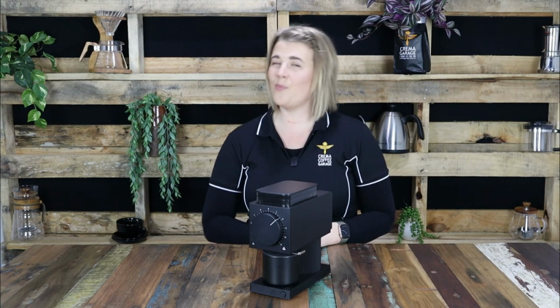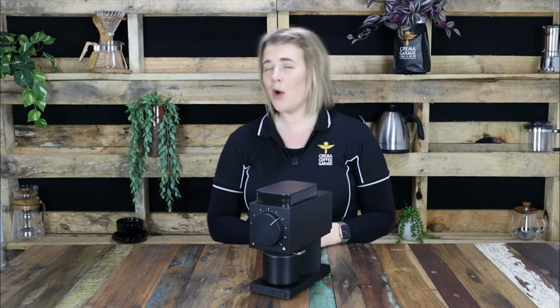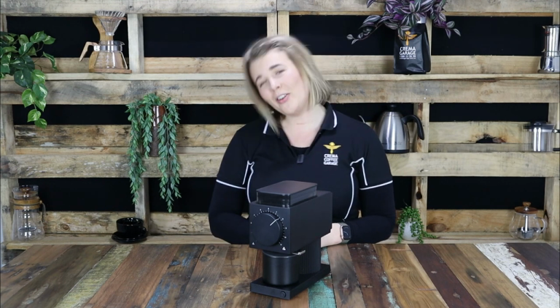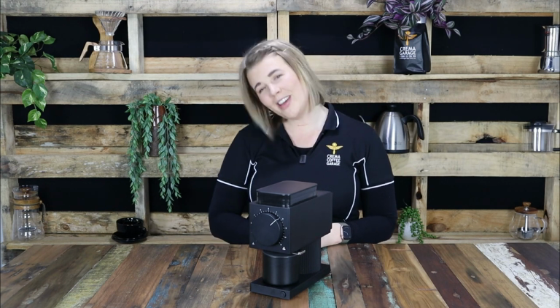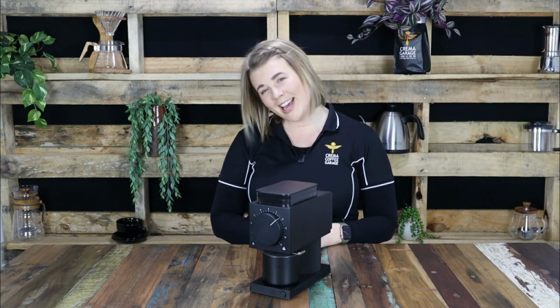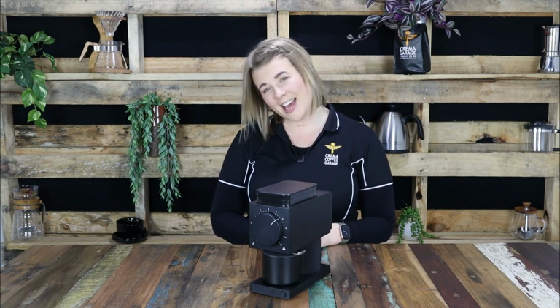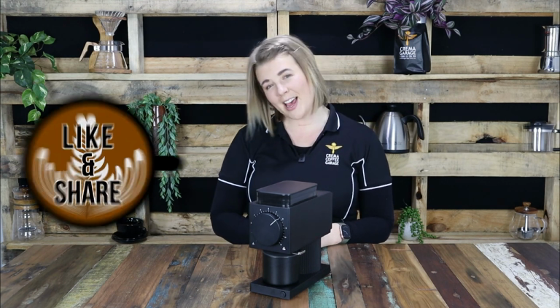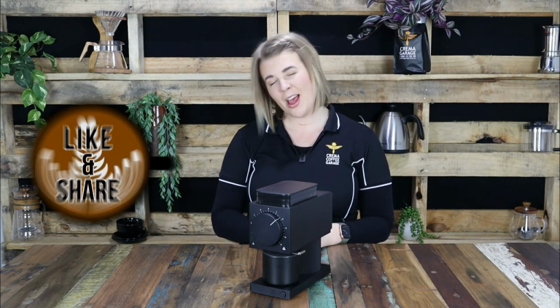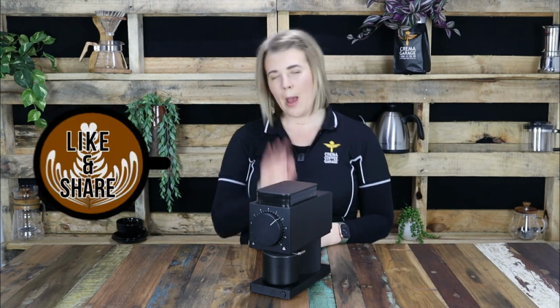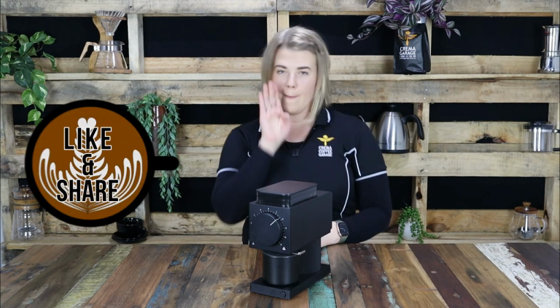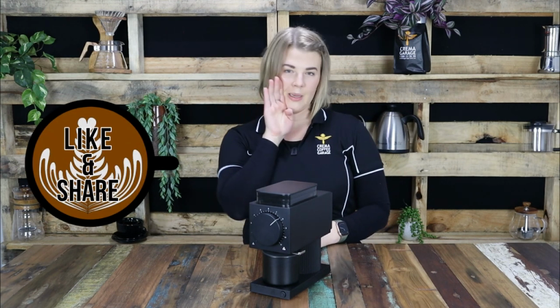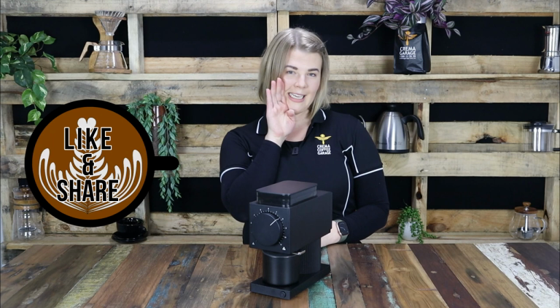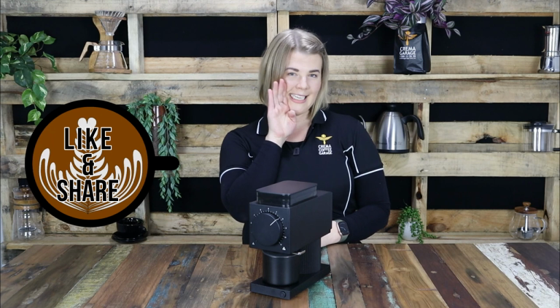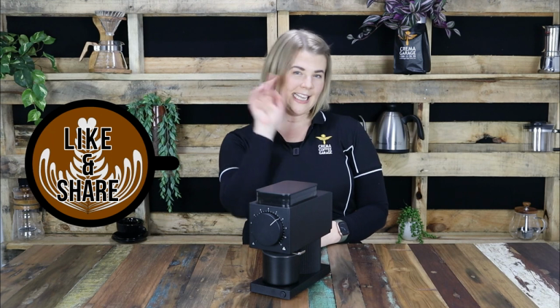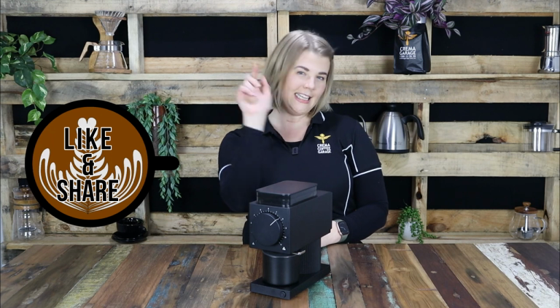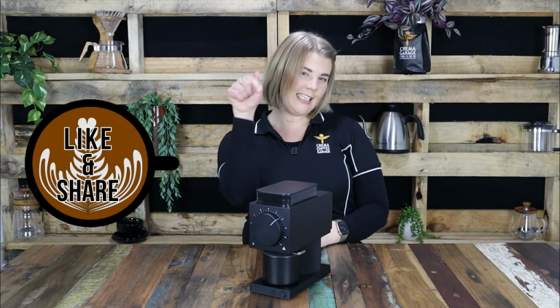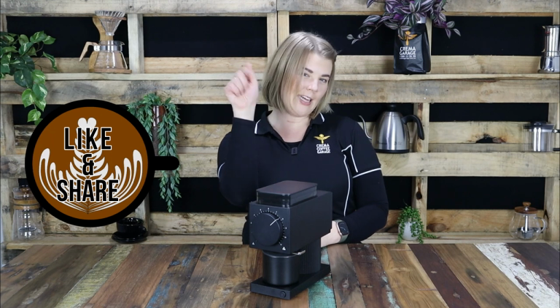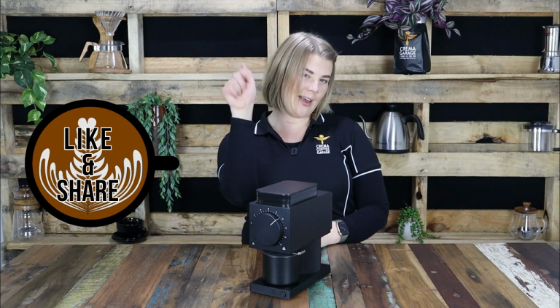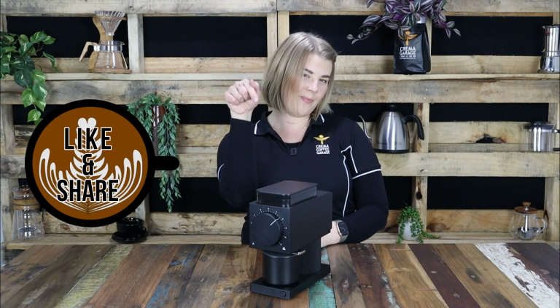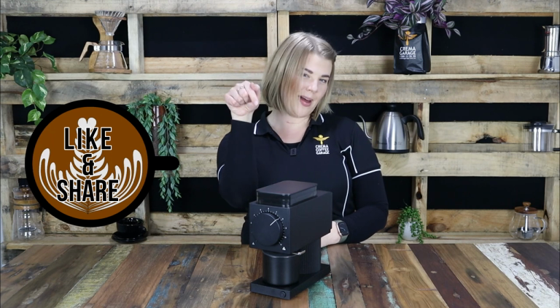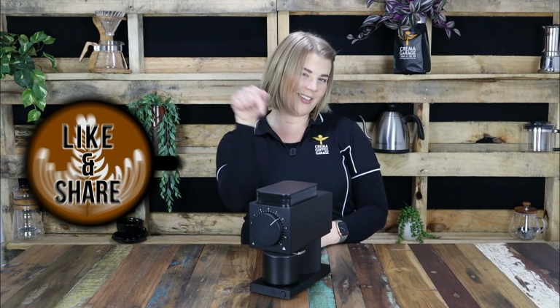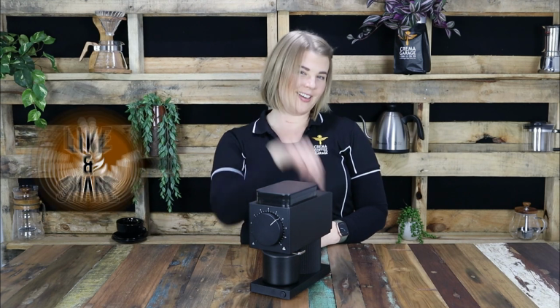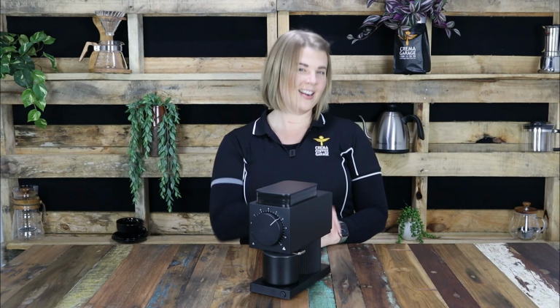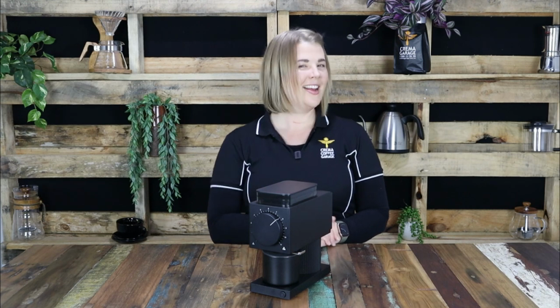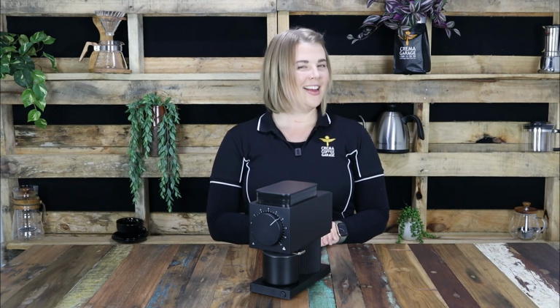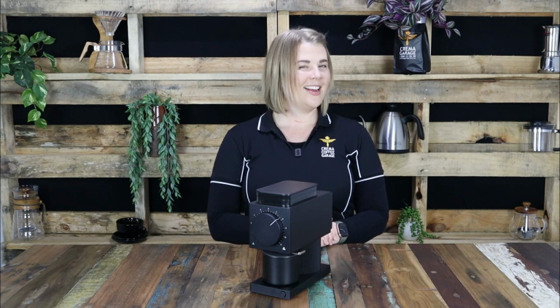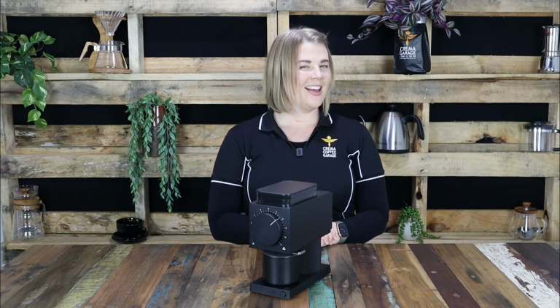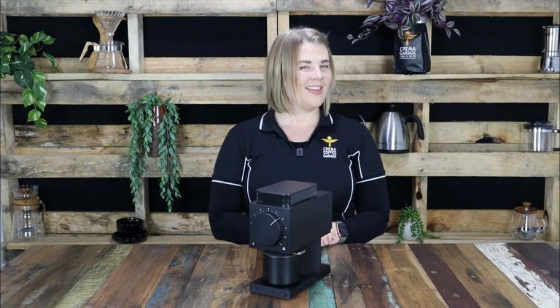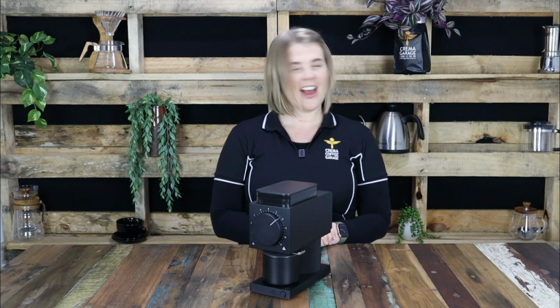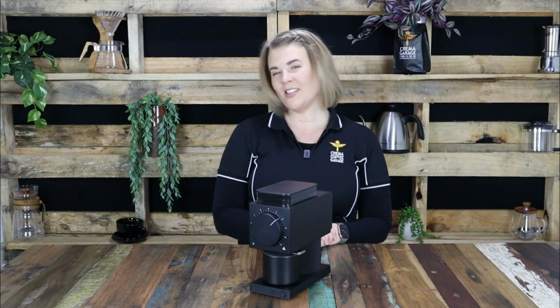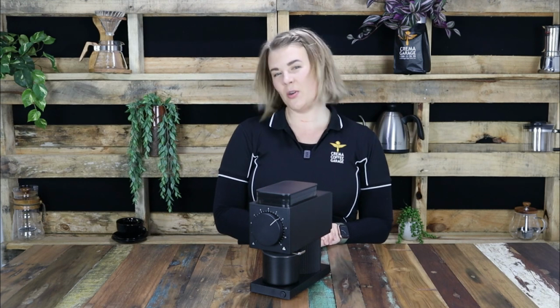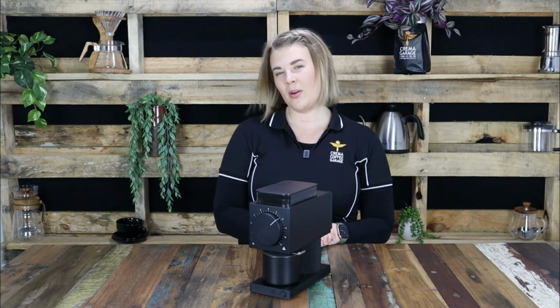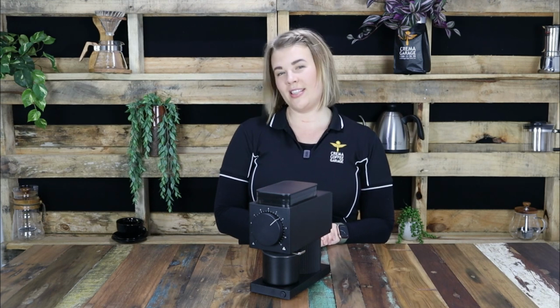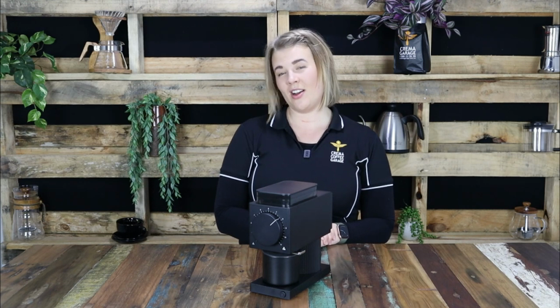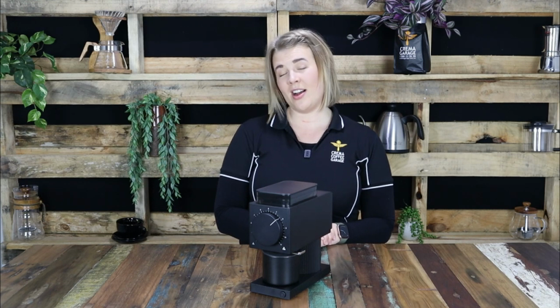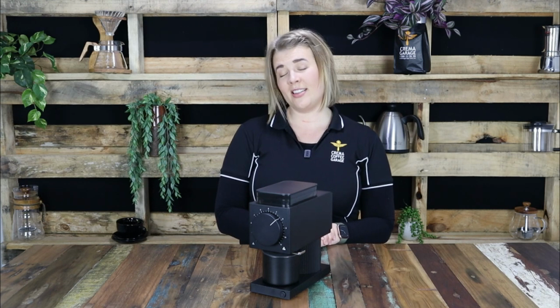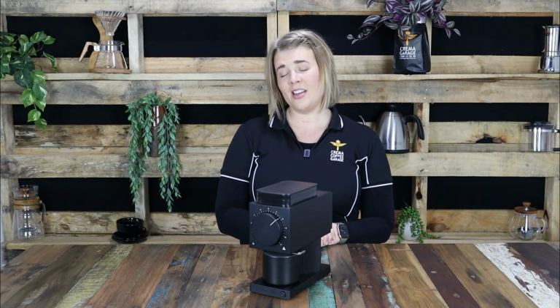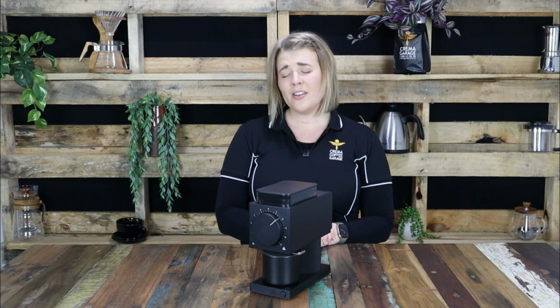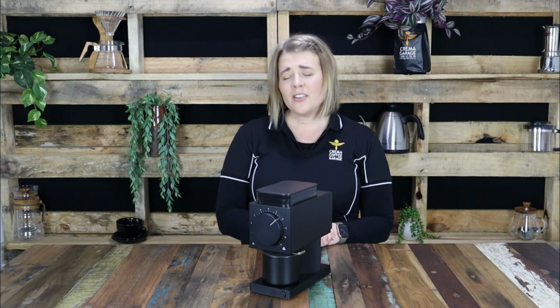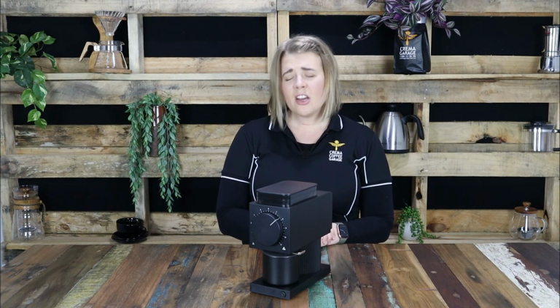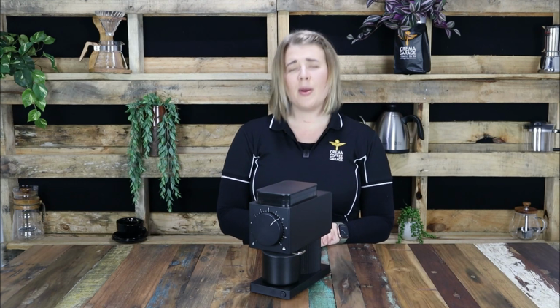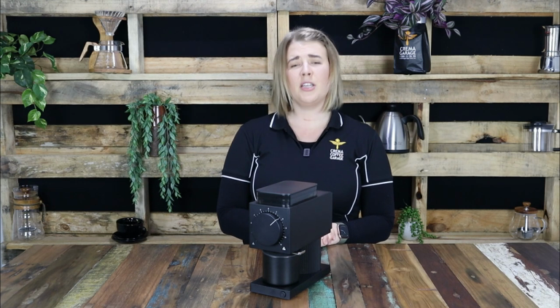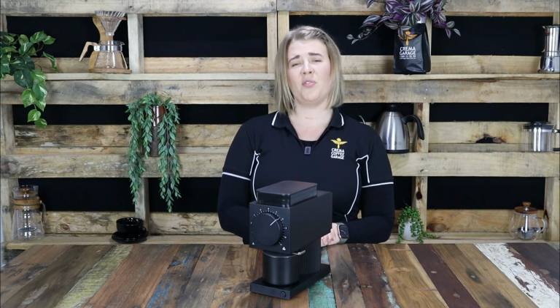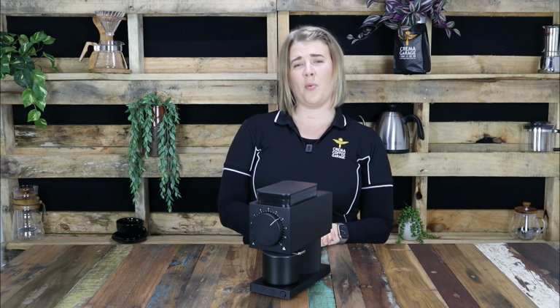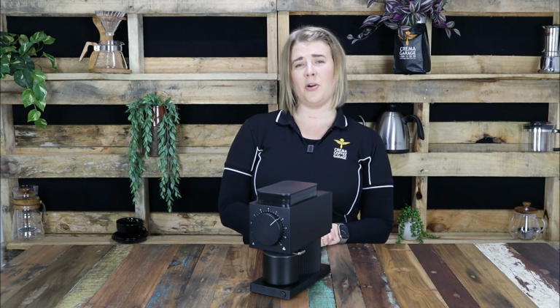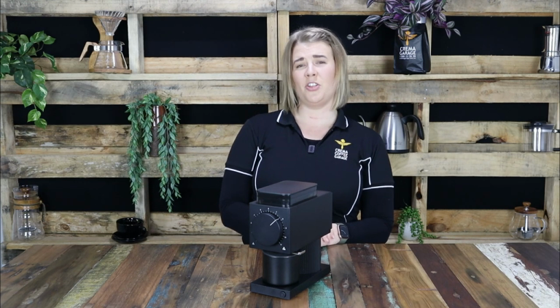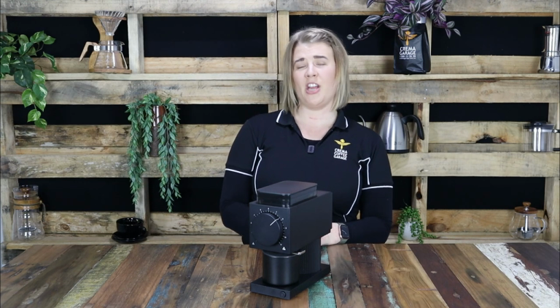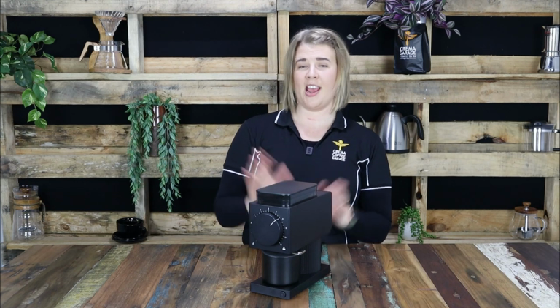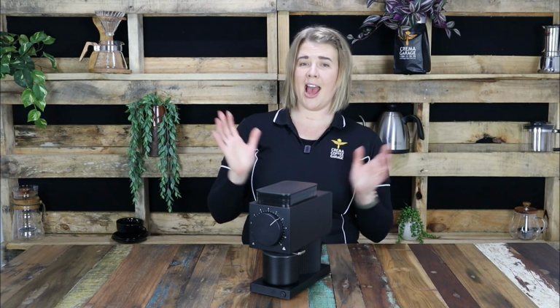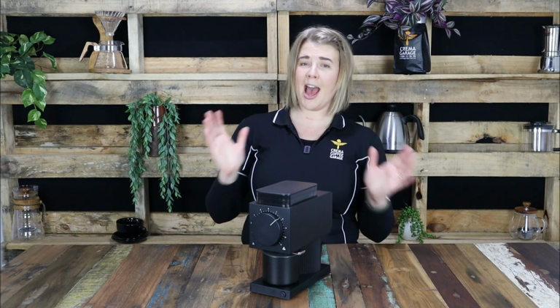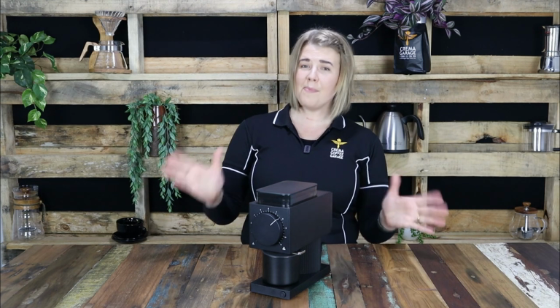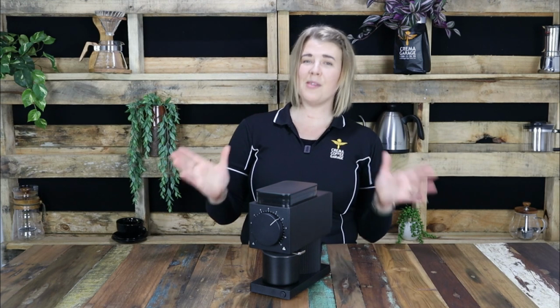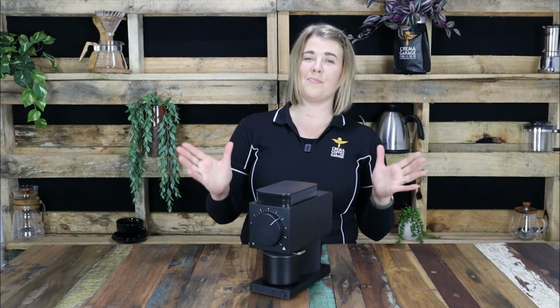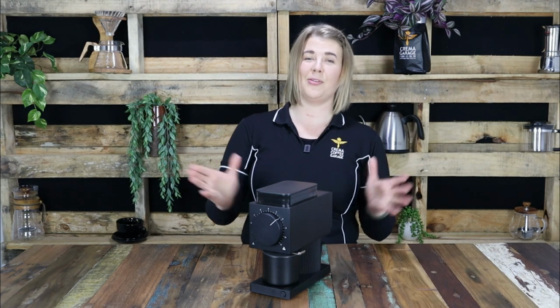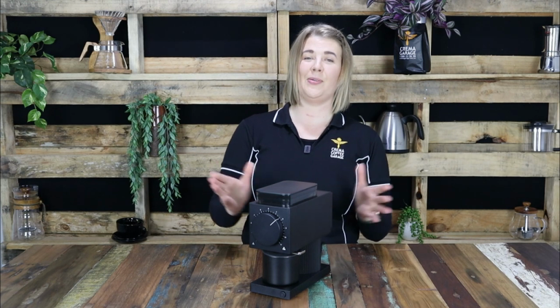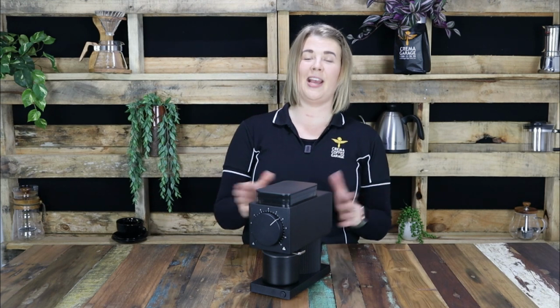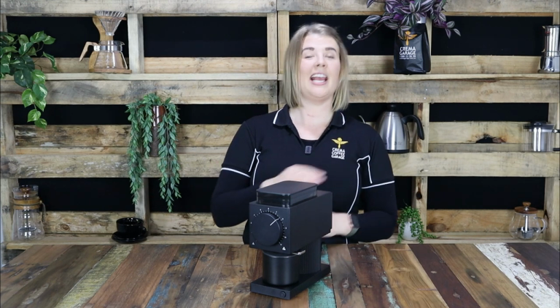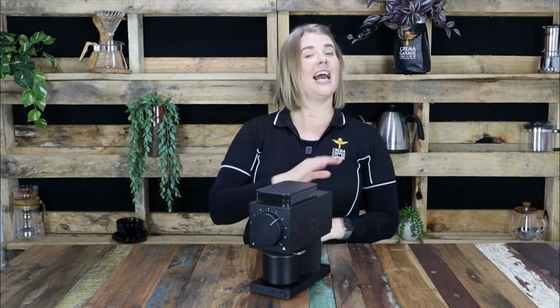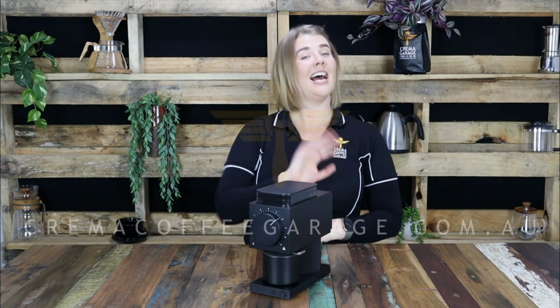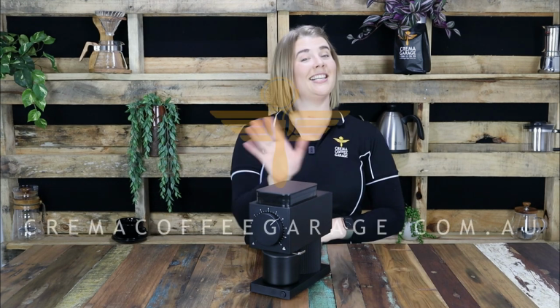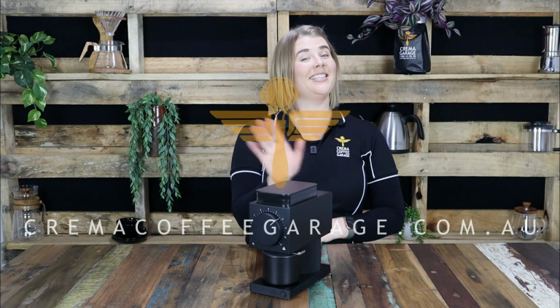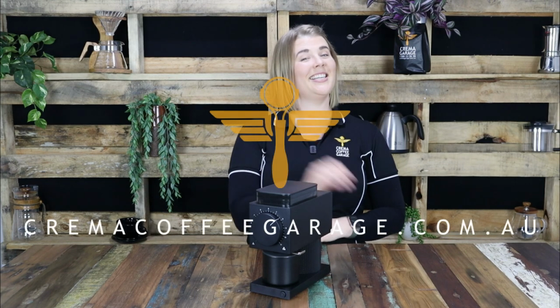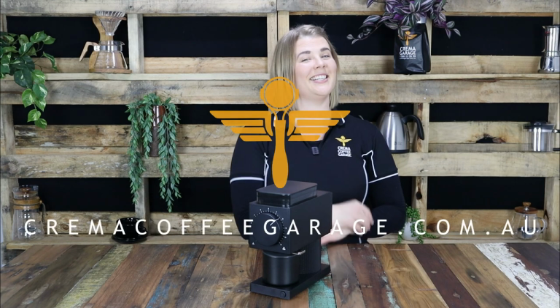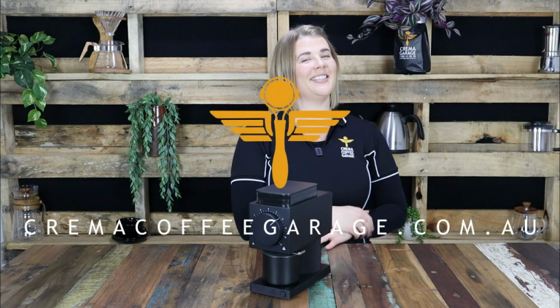And while you're here, please hit the like button. As always guys, thank you so much for watching. Happy brewing and cheers.